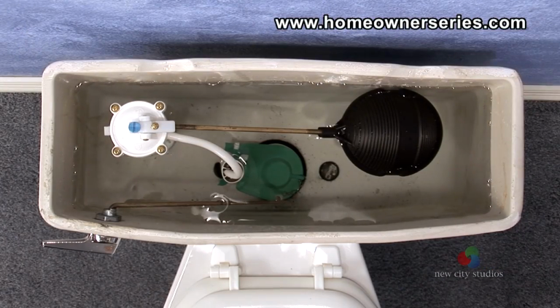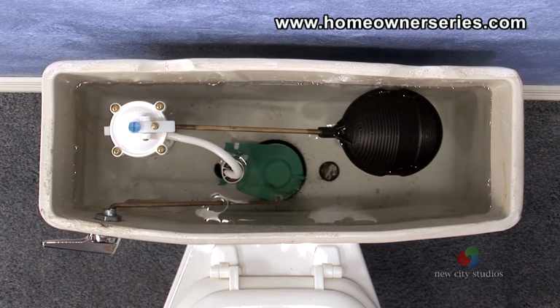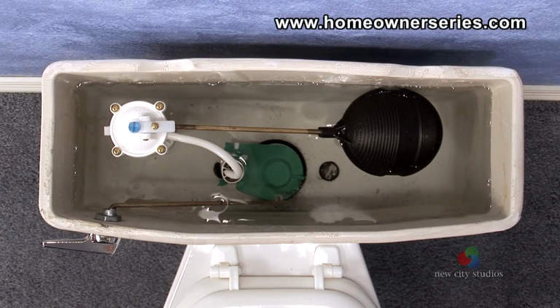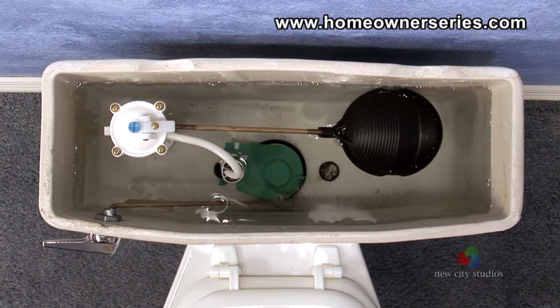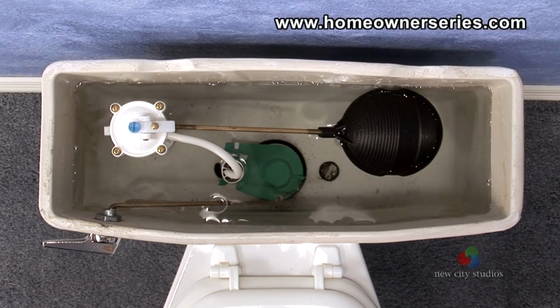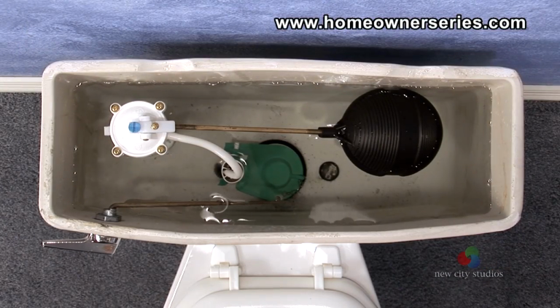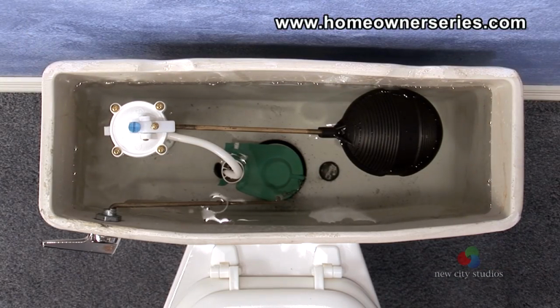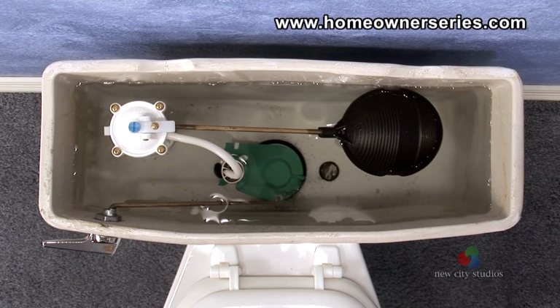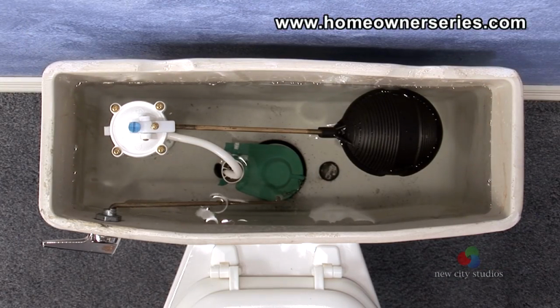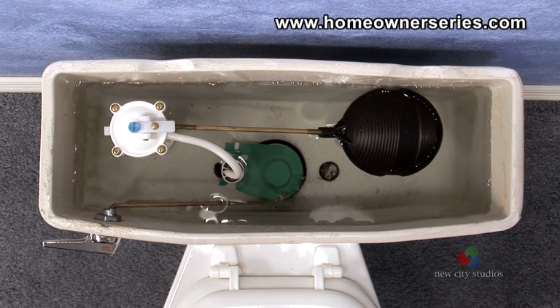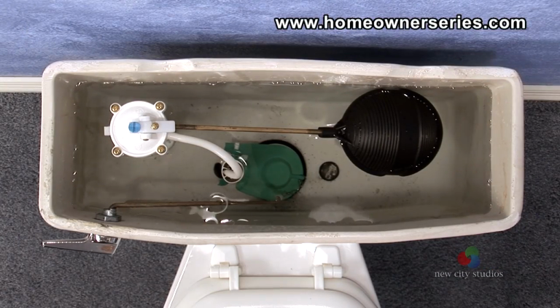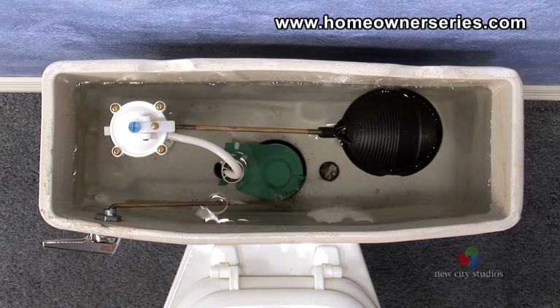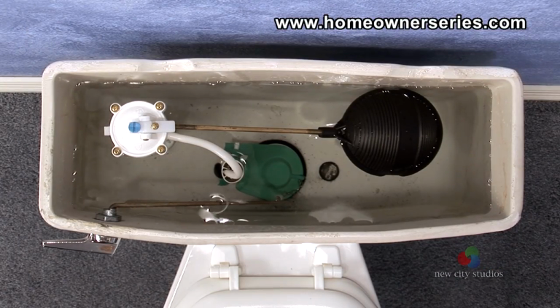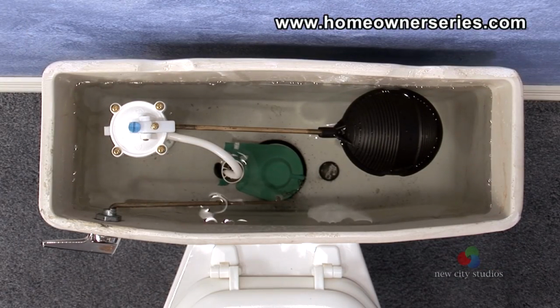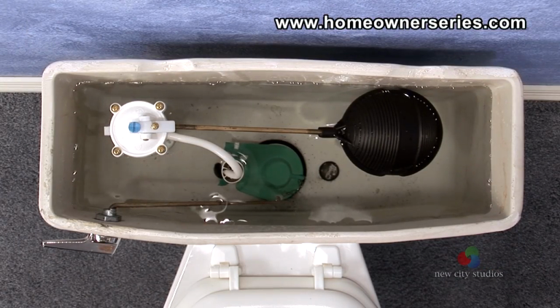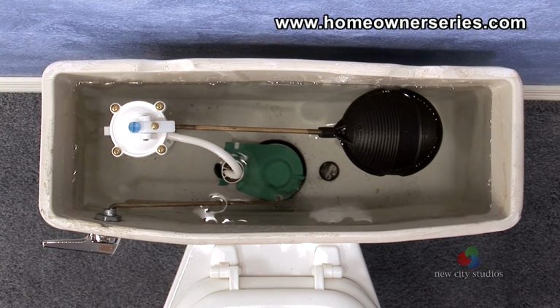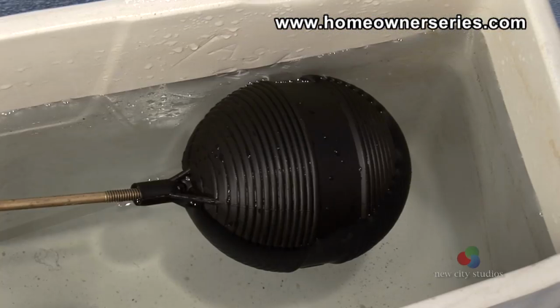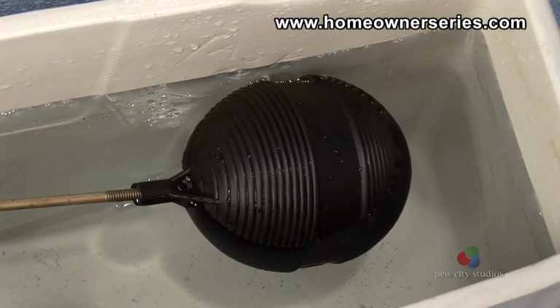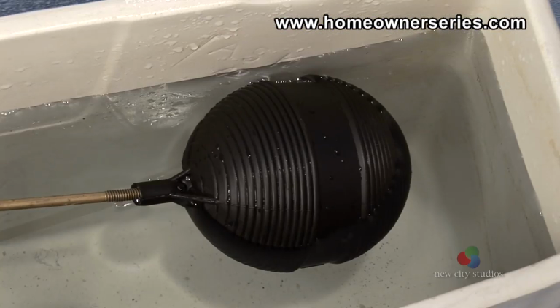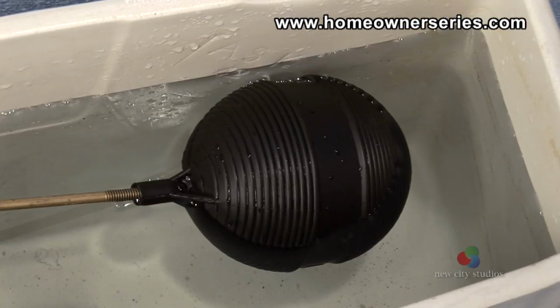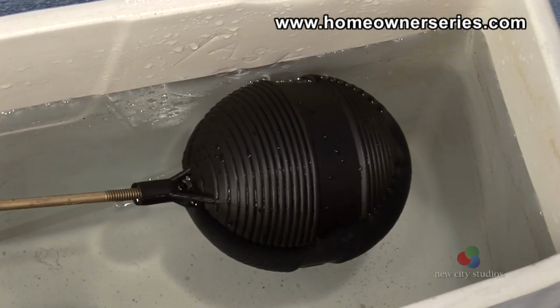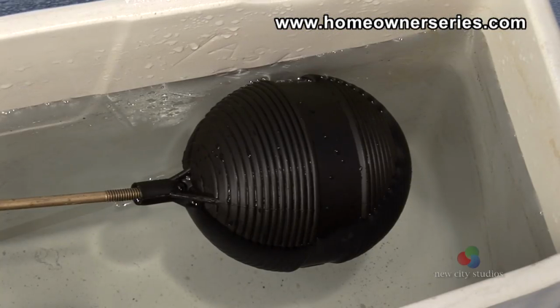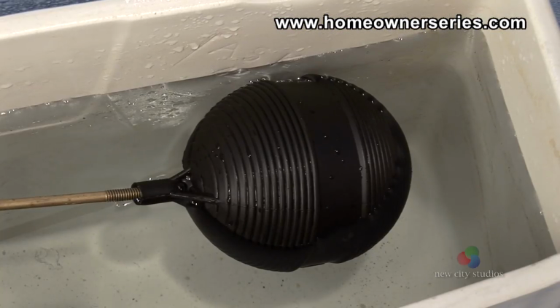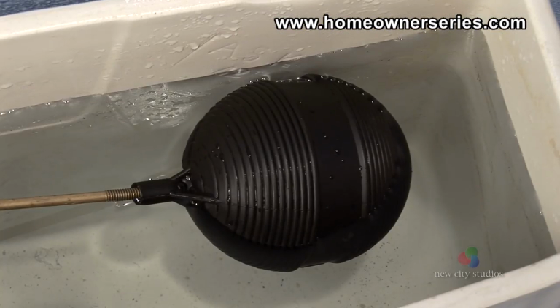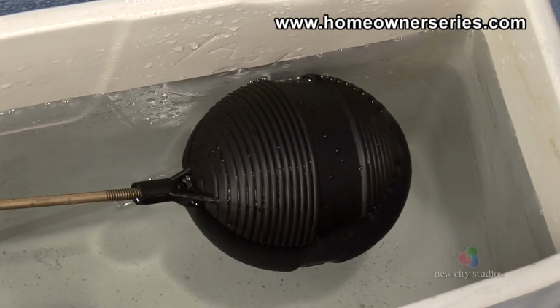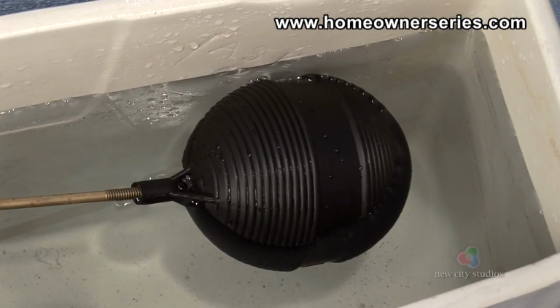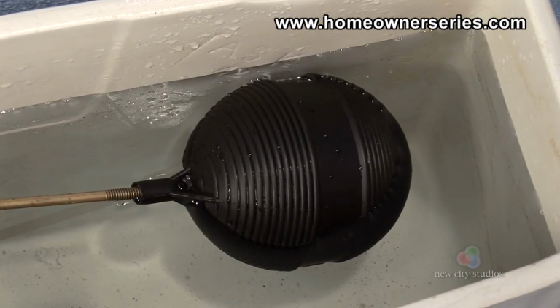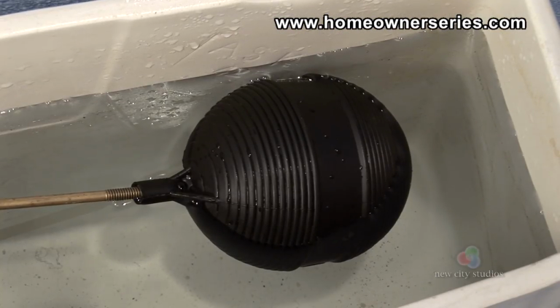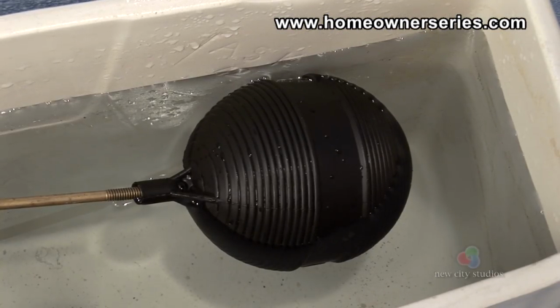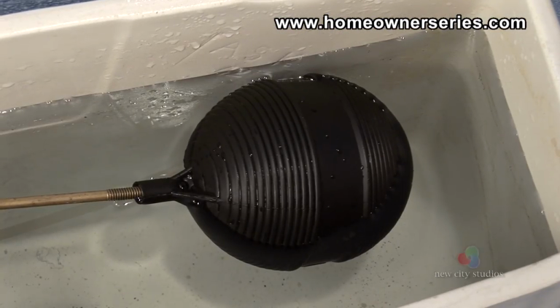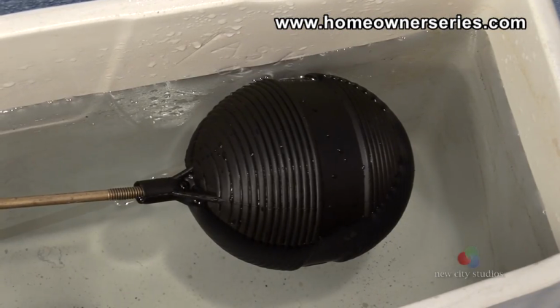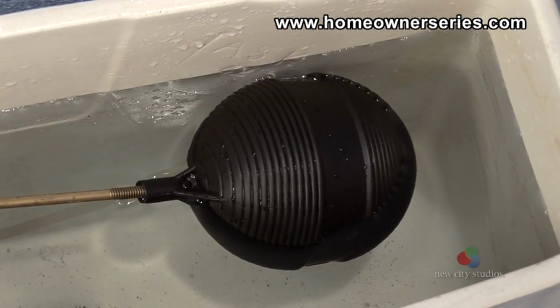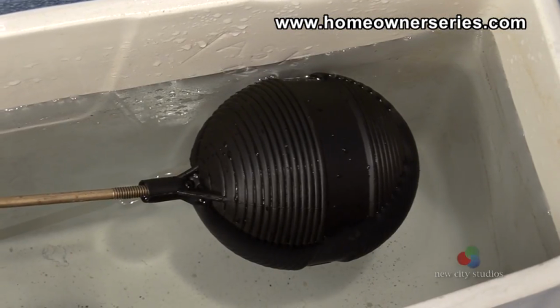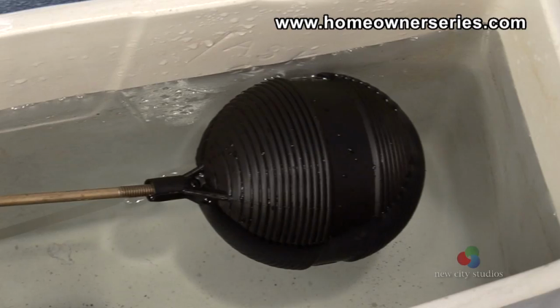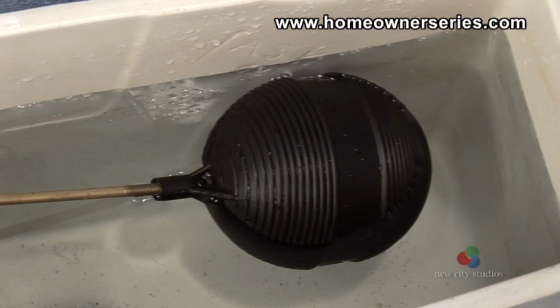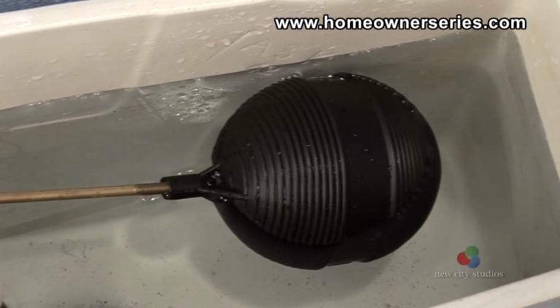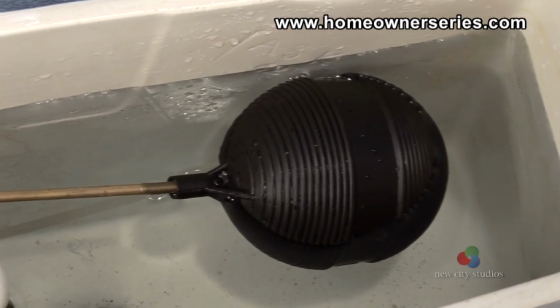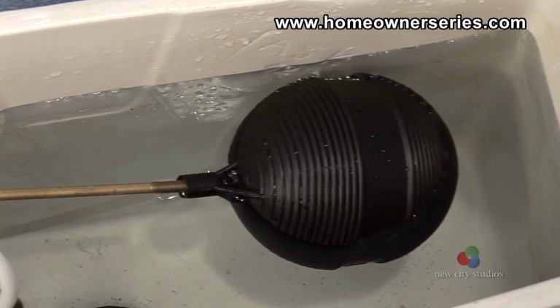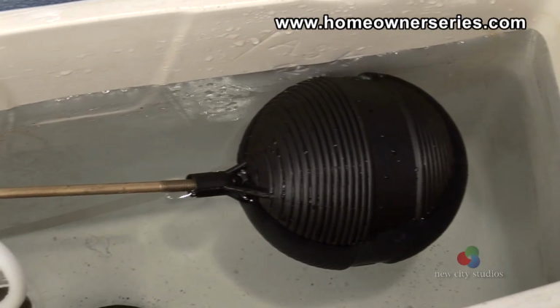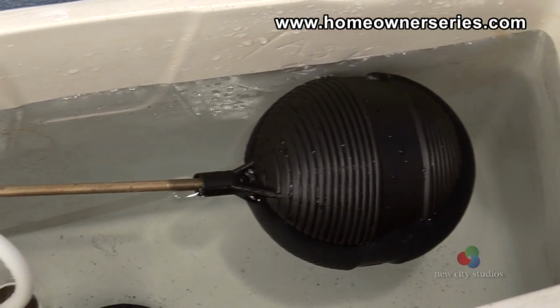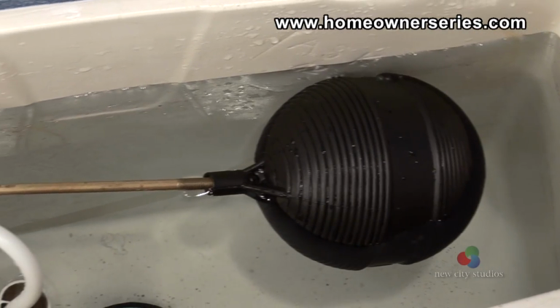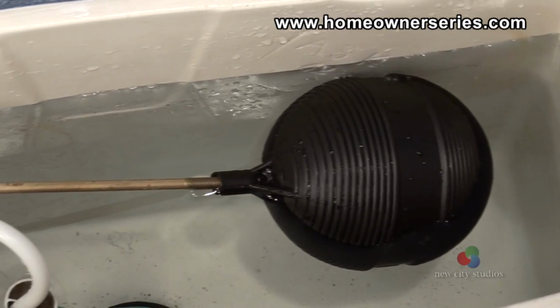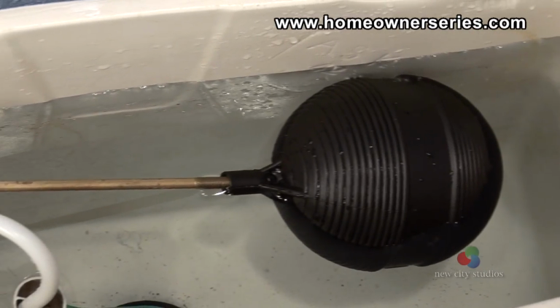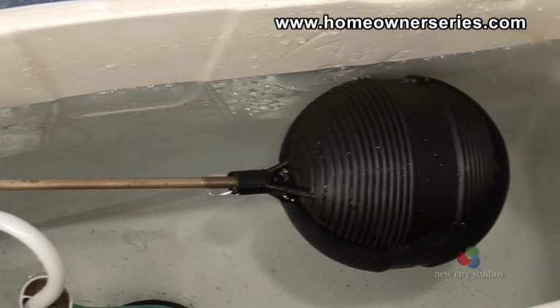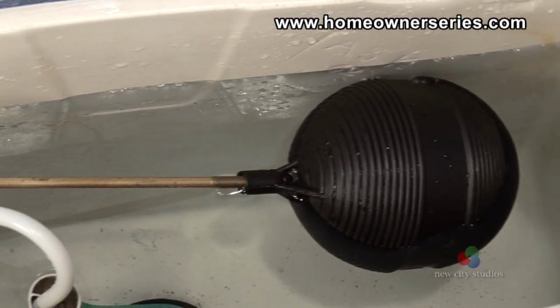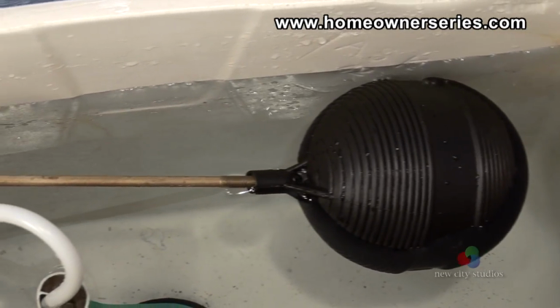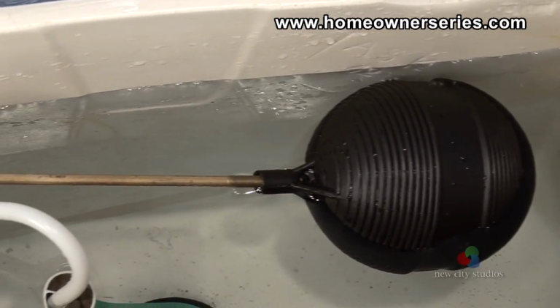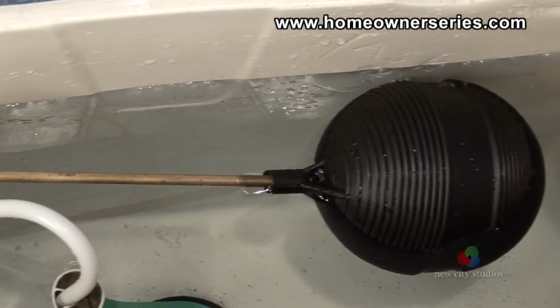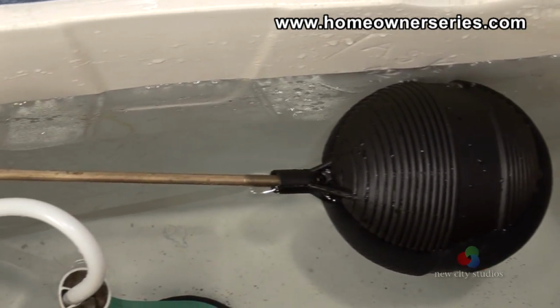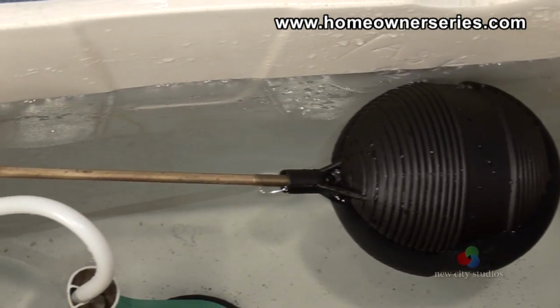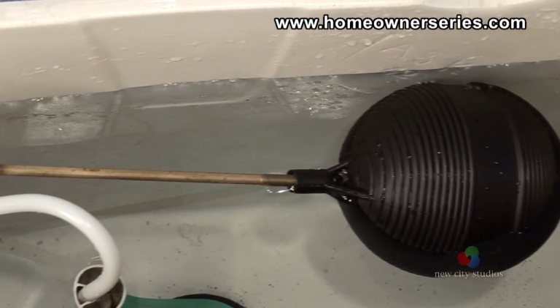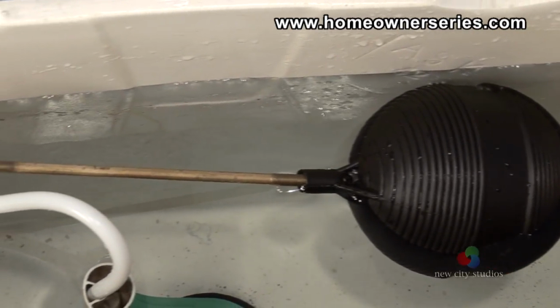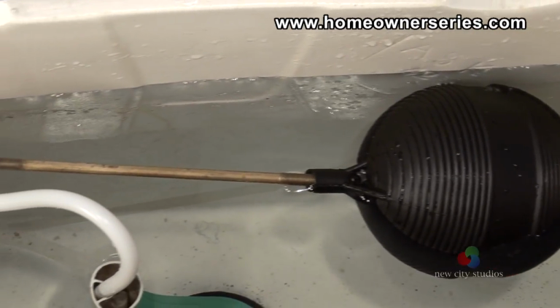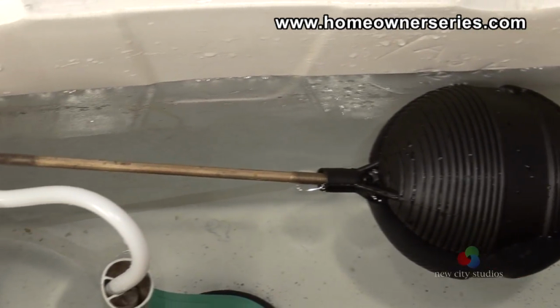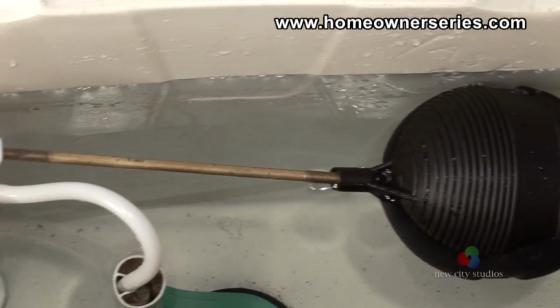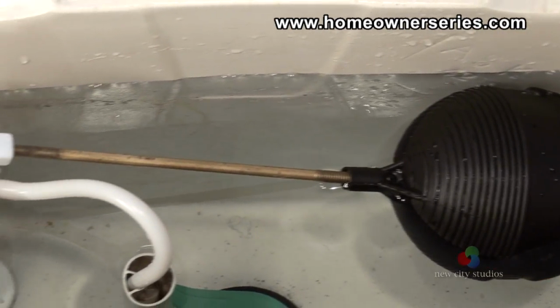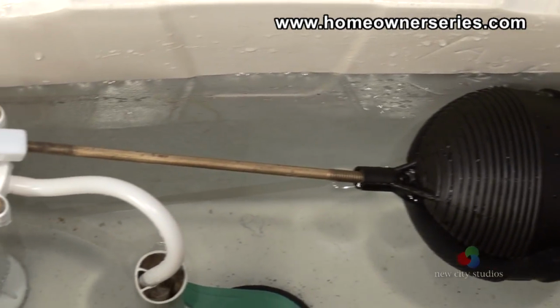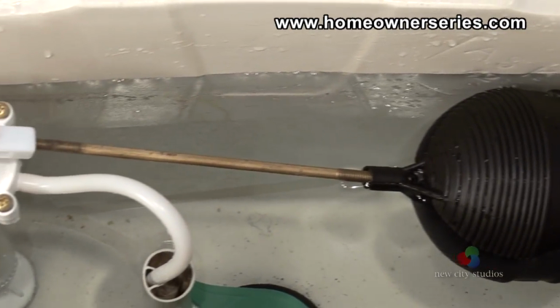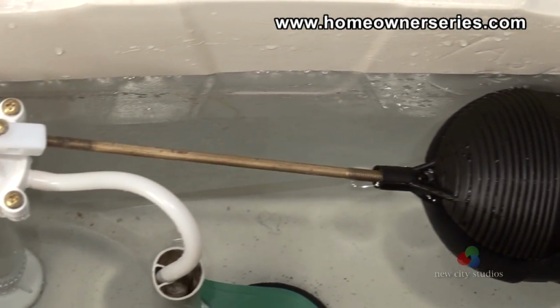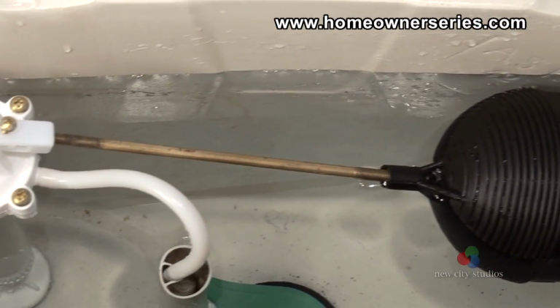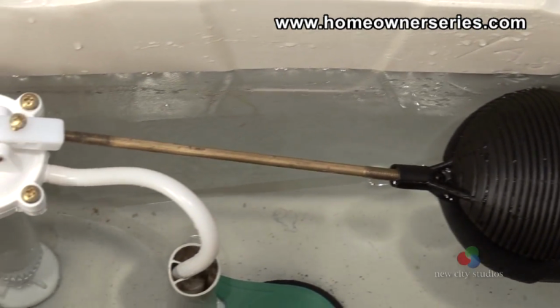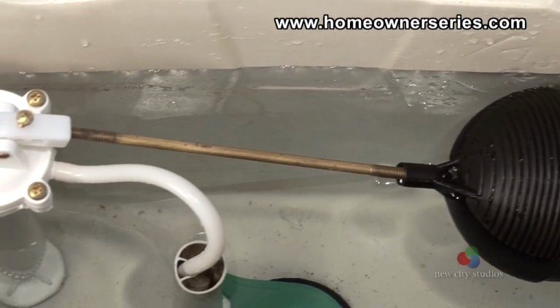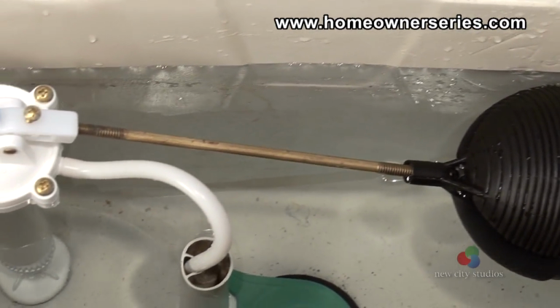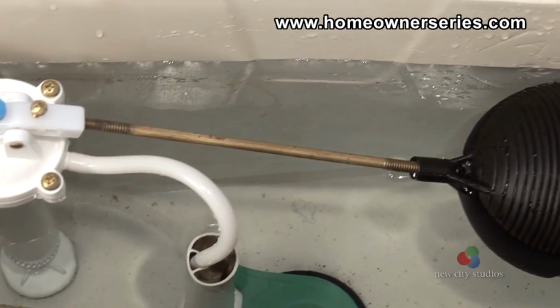Occasionally the float ball can become filled with water, causing it to sink below the water line, triggering the ballcock supply valve to constantly fill the tank.